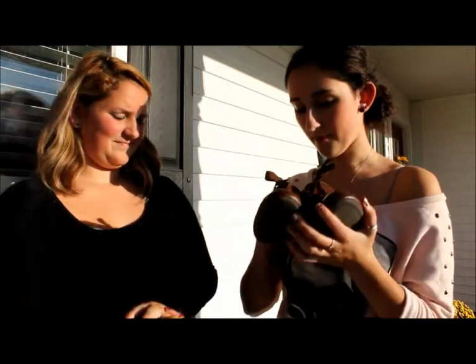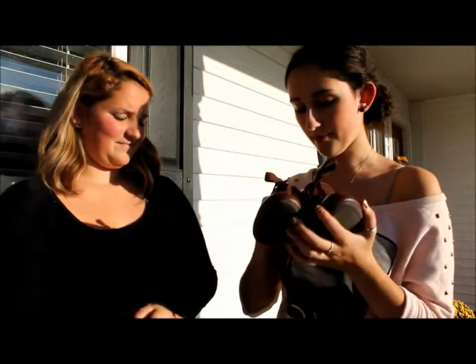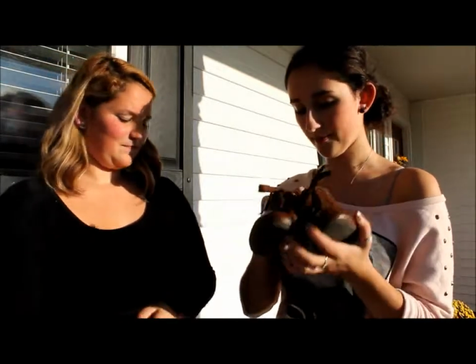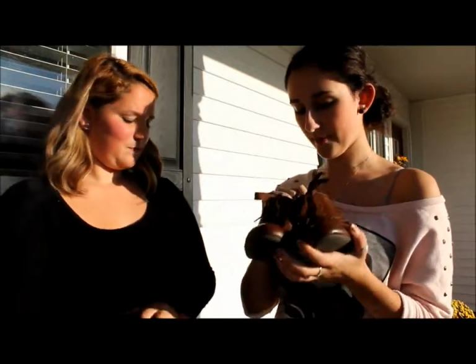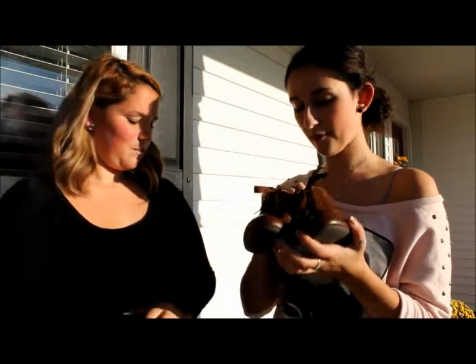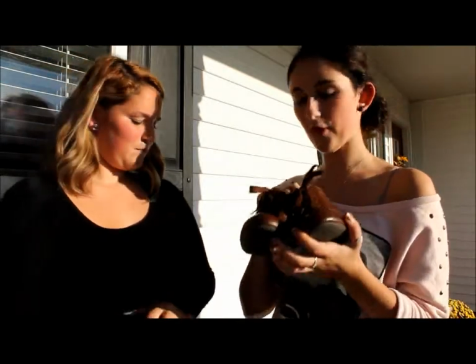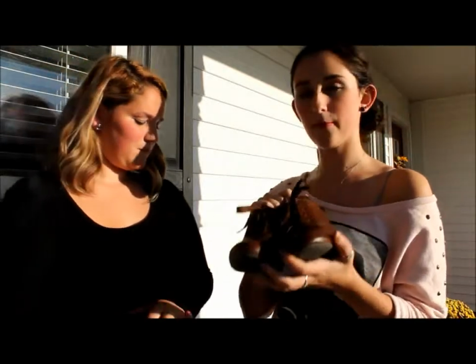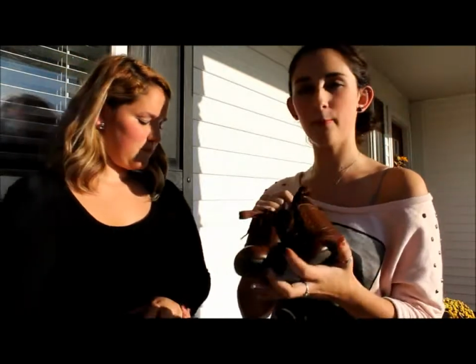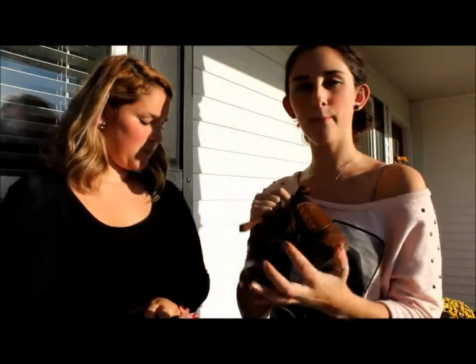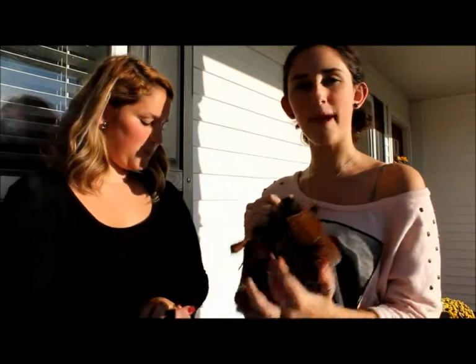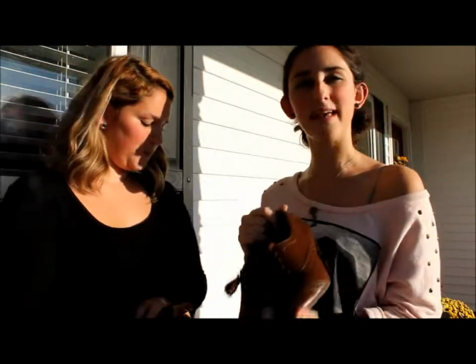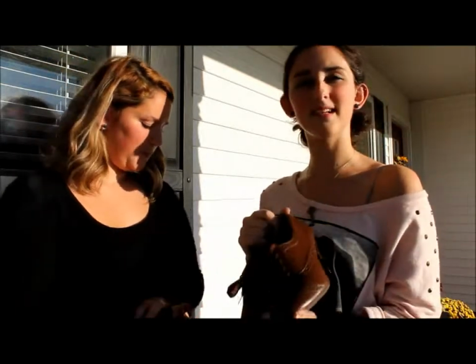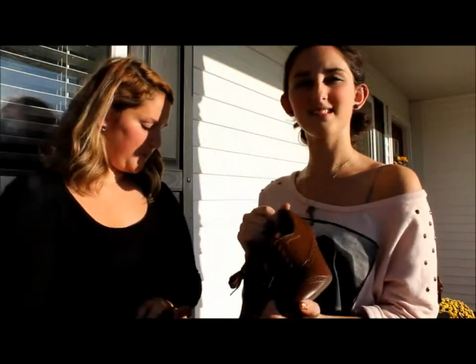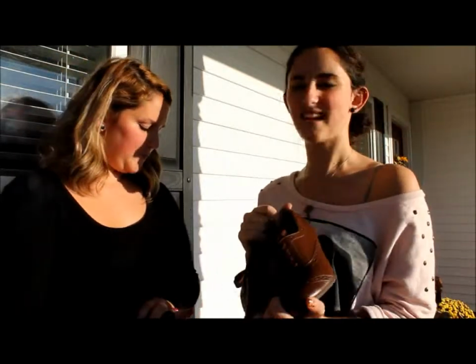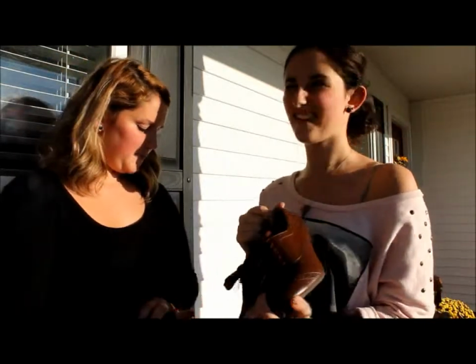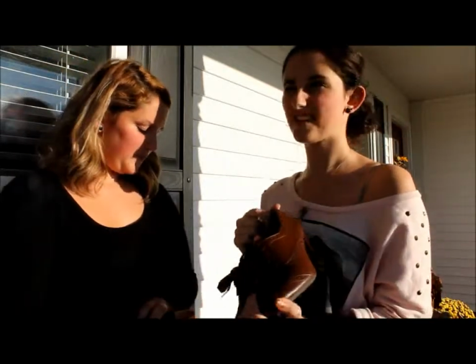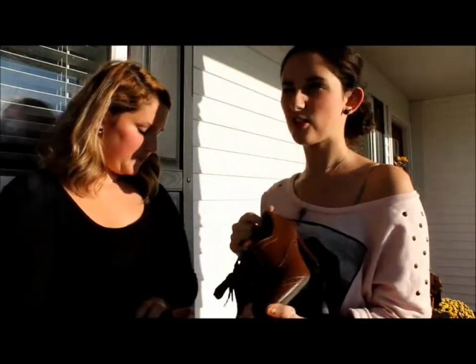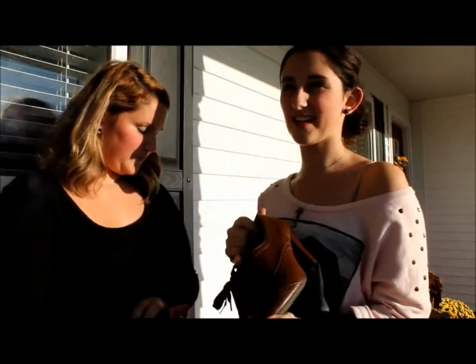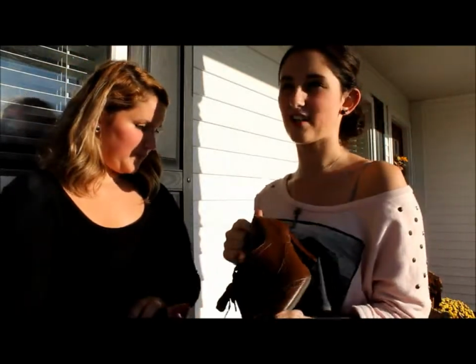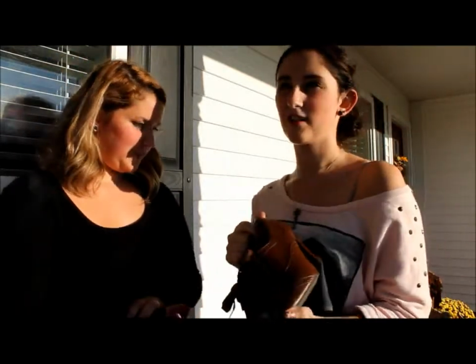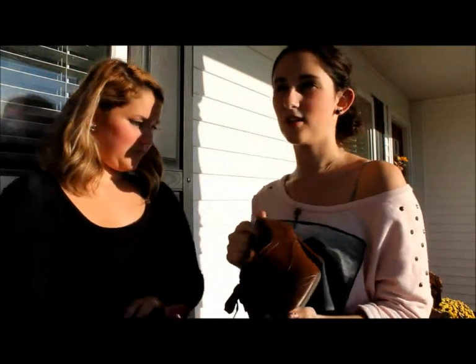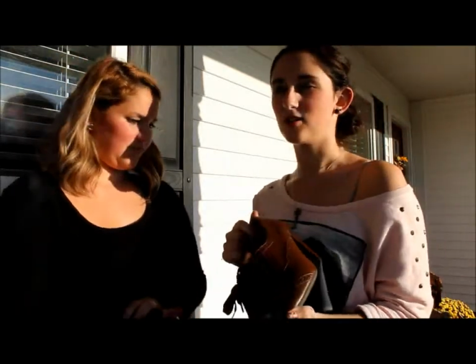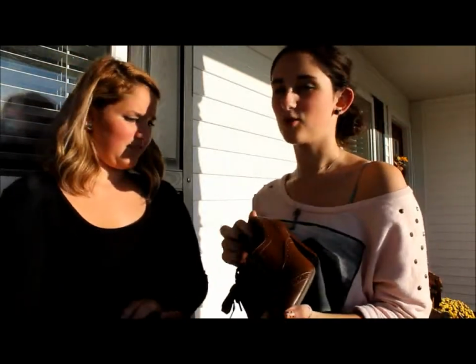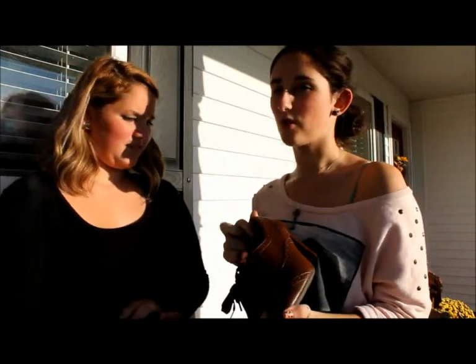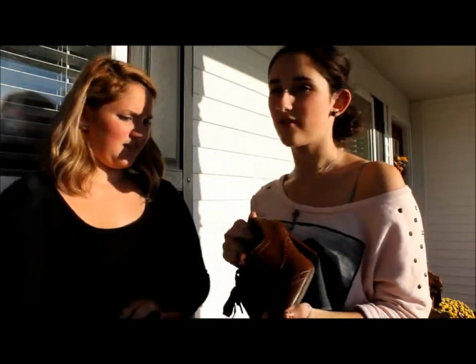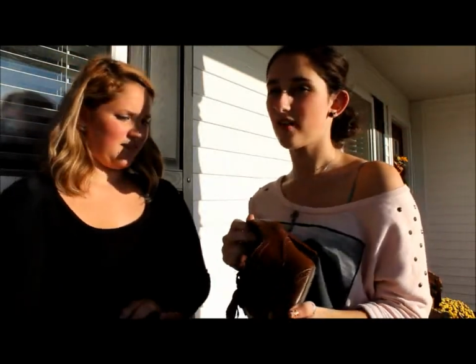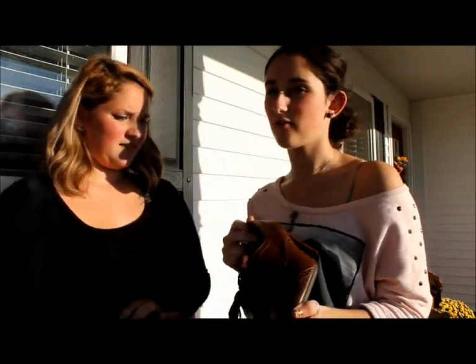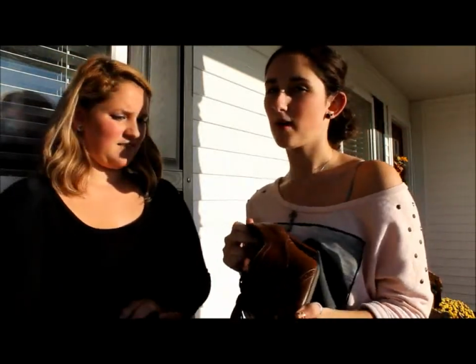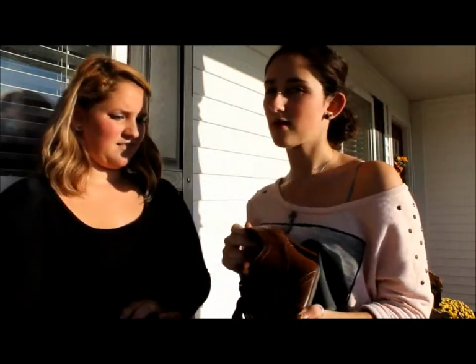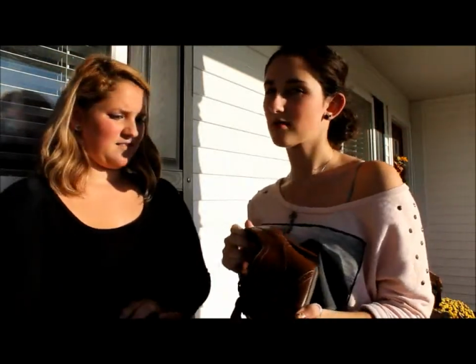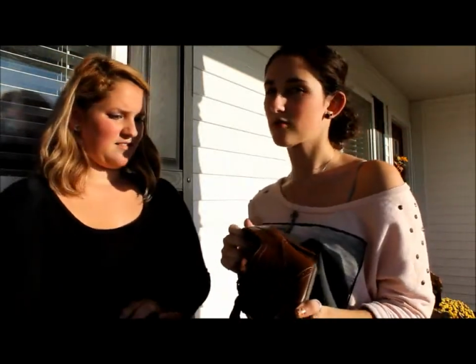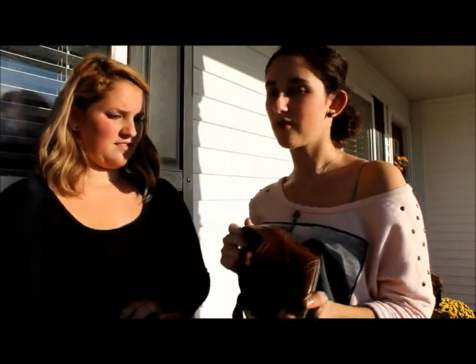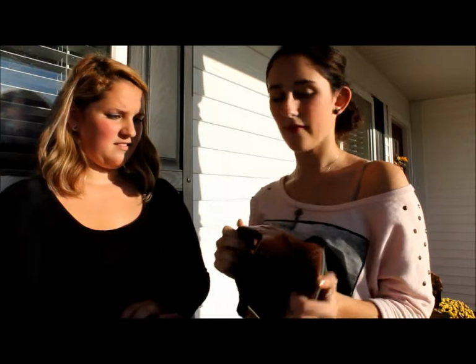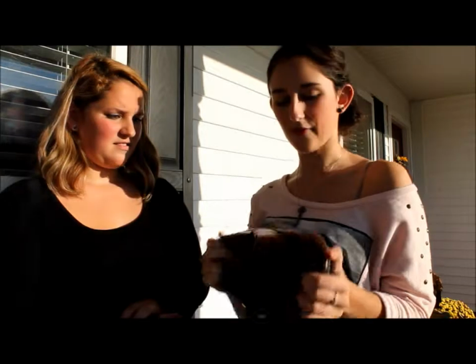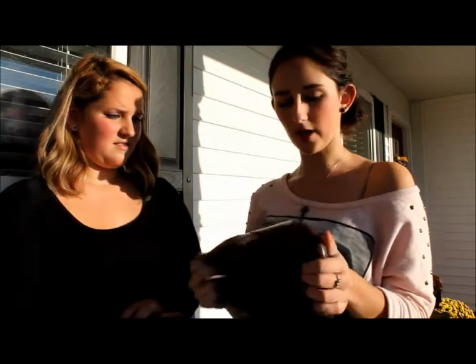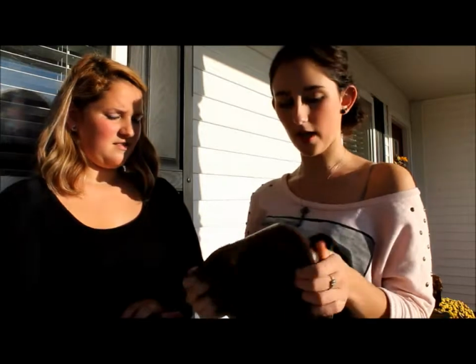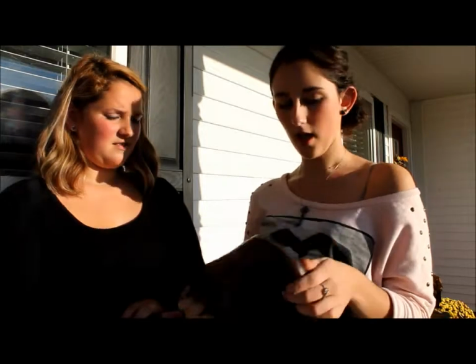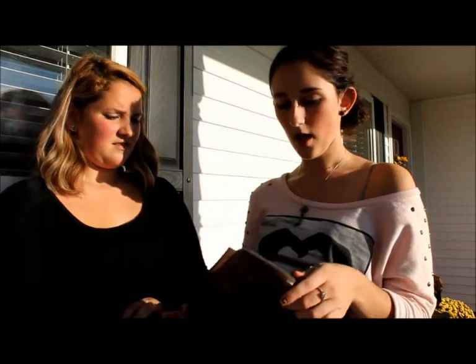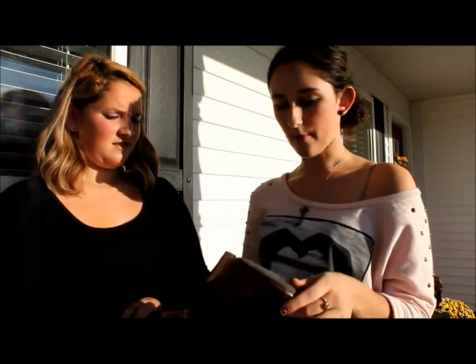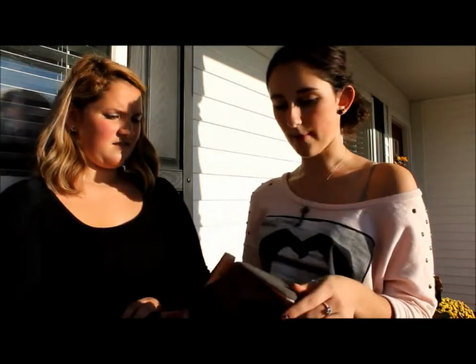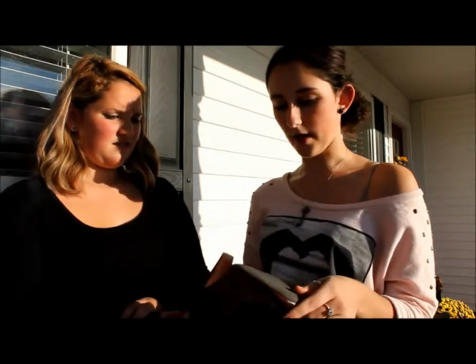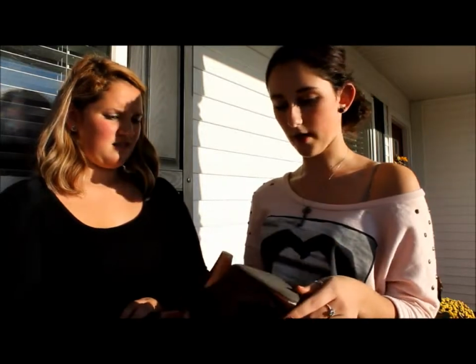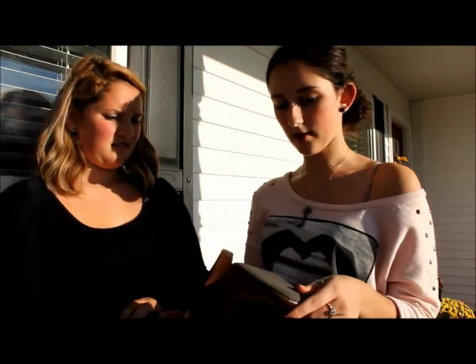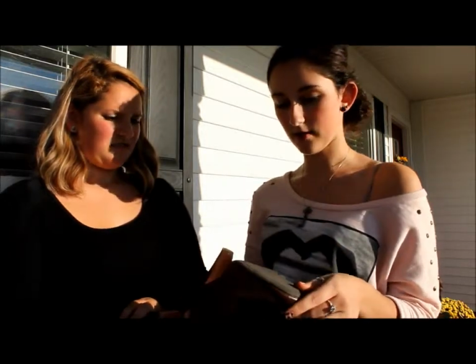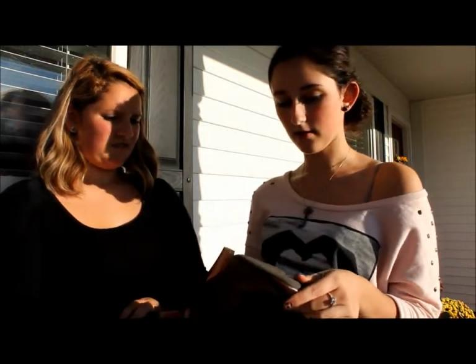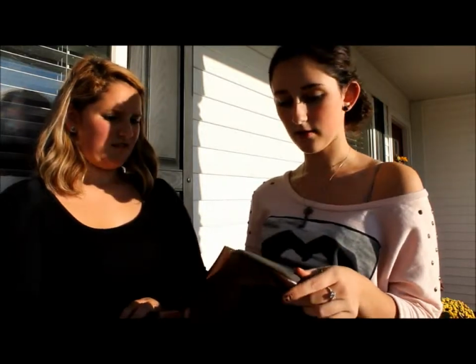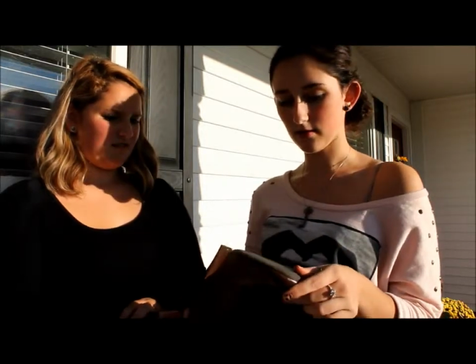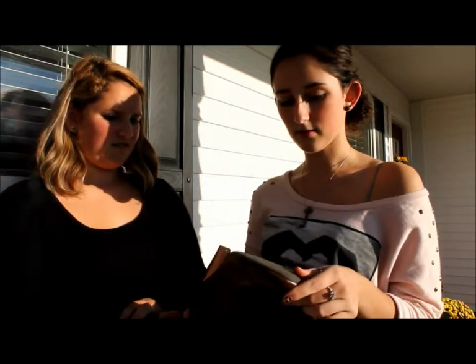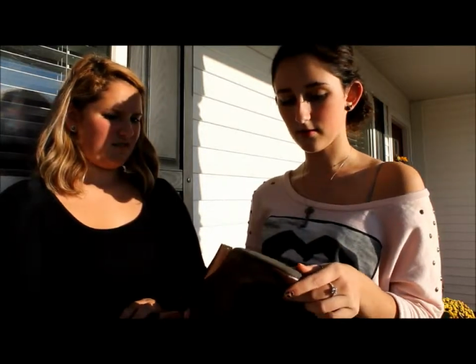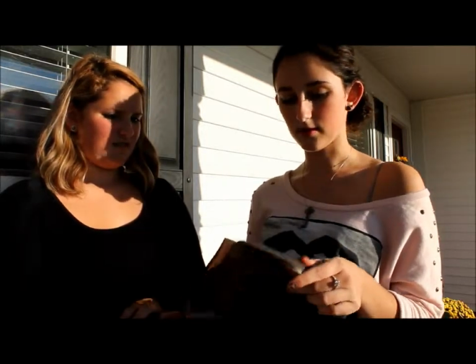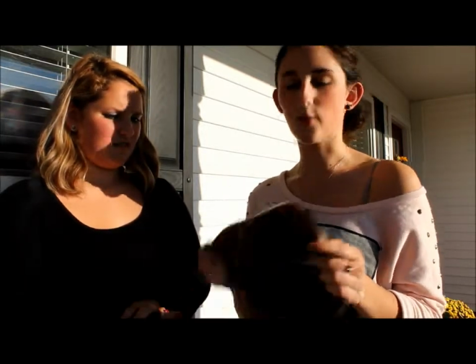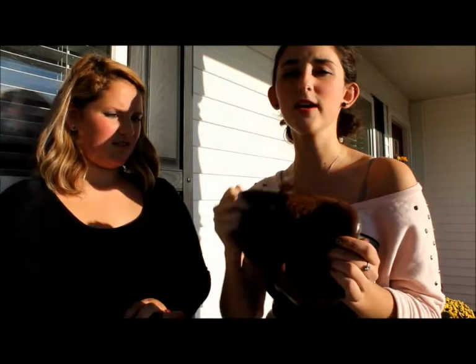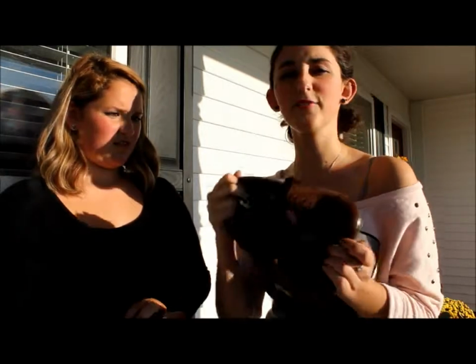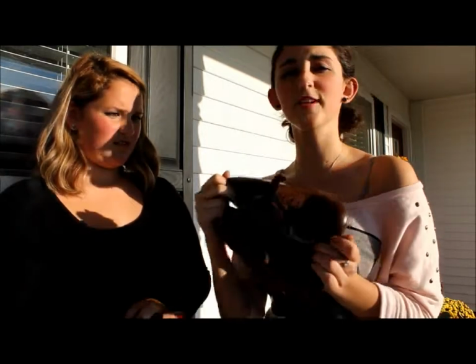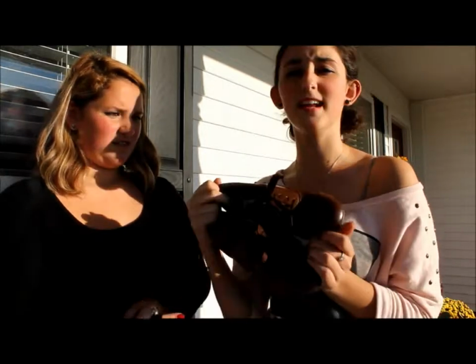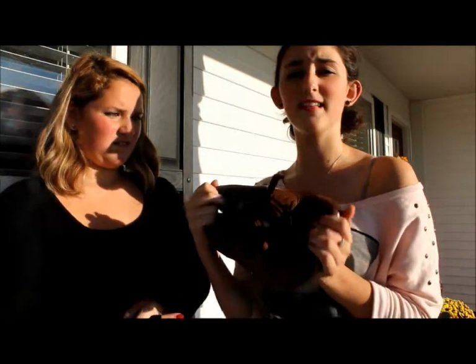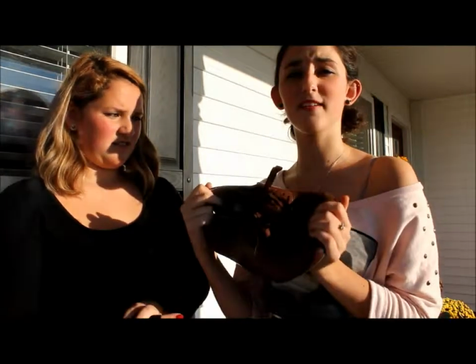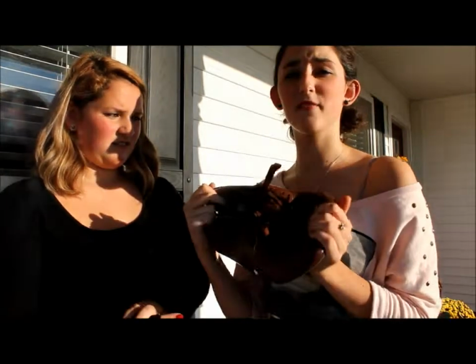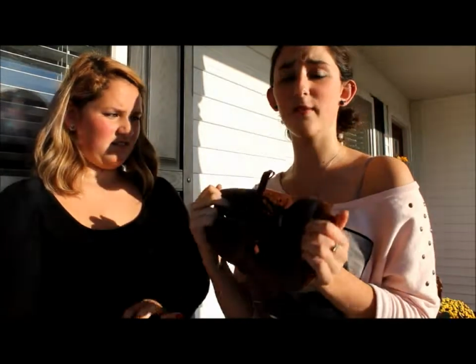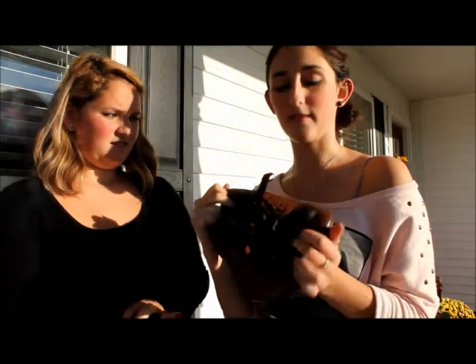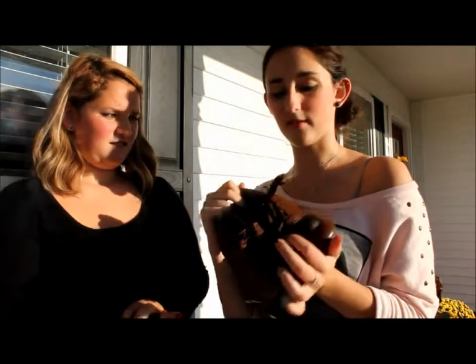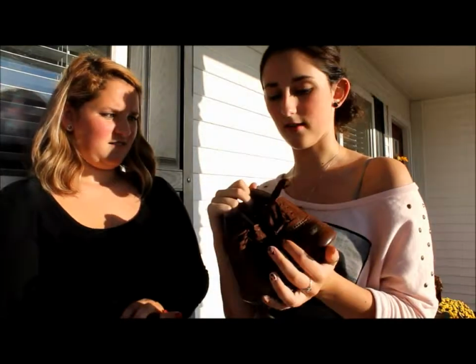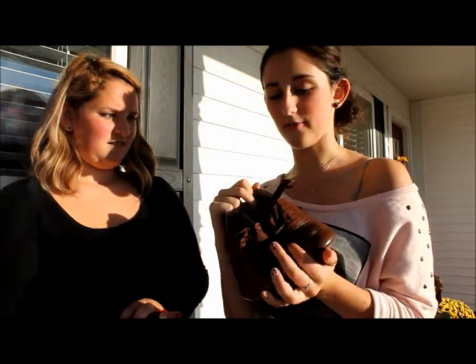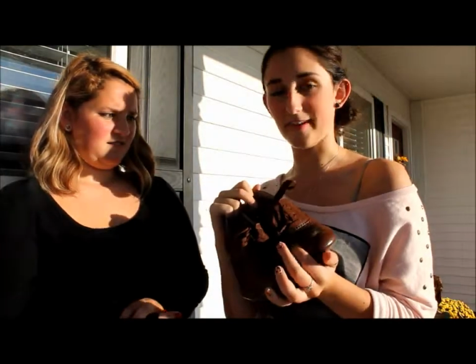They're from Payless — I think they're like 25 to 30 dollars — but they're wonderful and I love them and they're comfy.